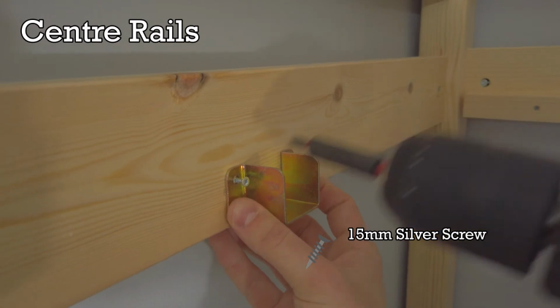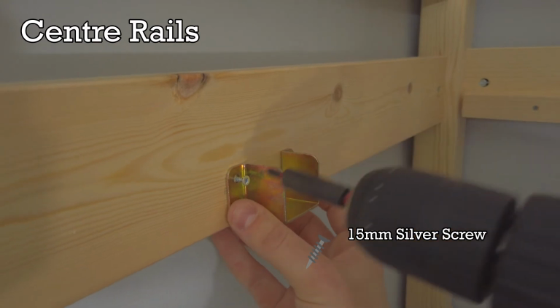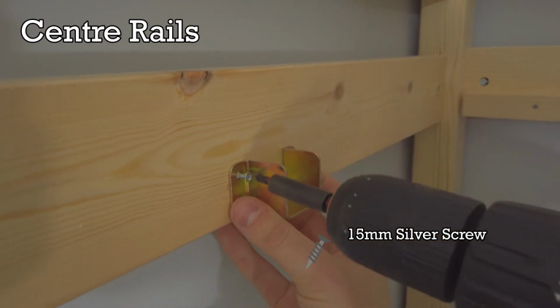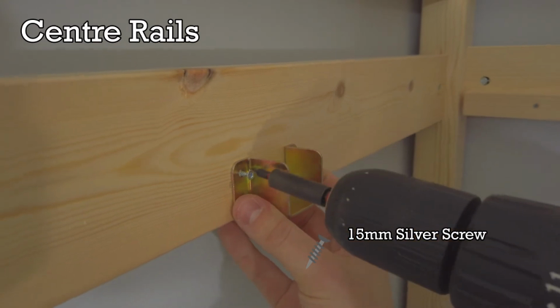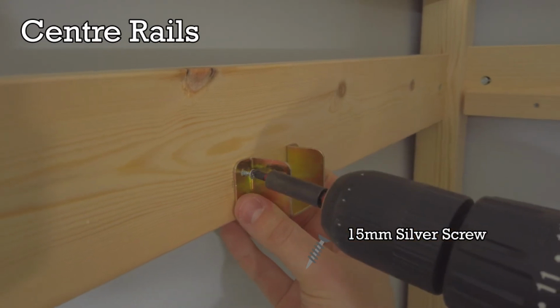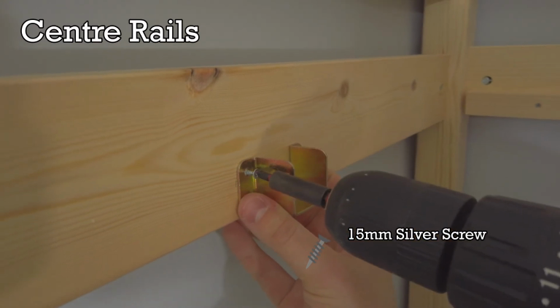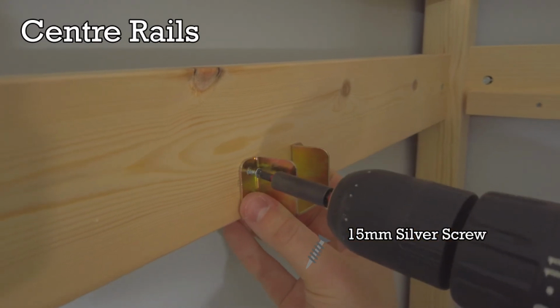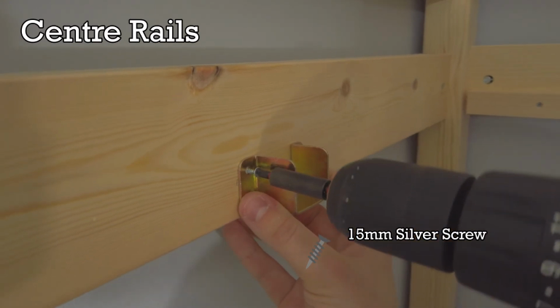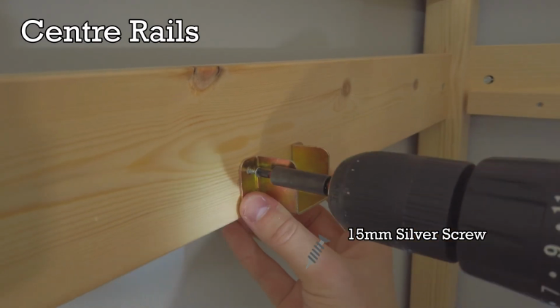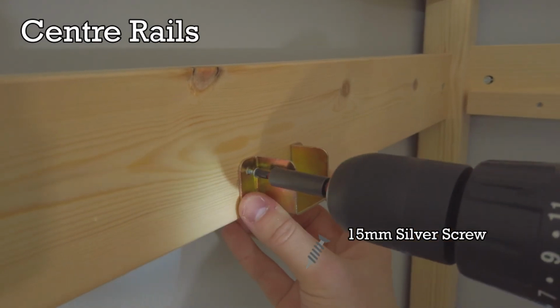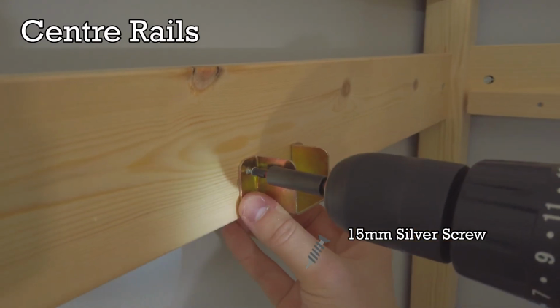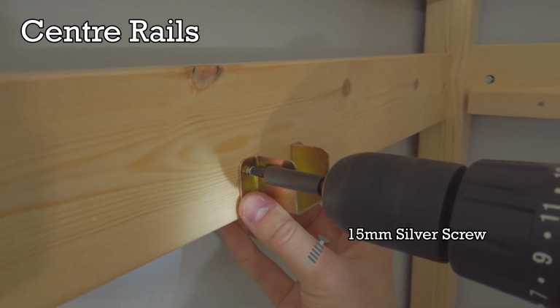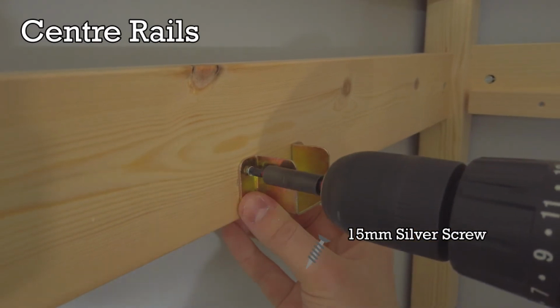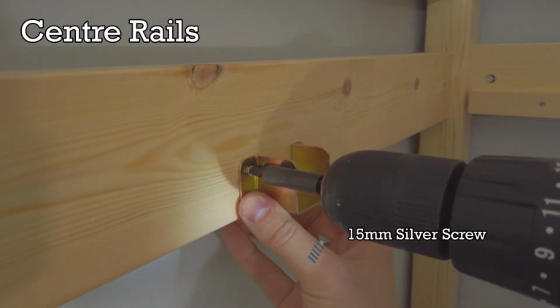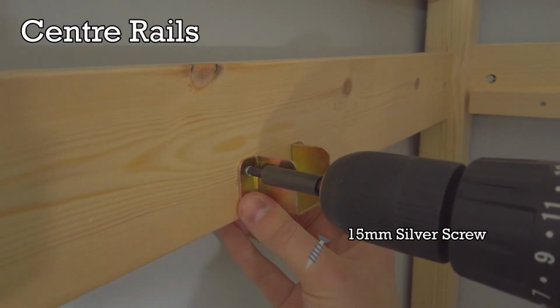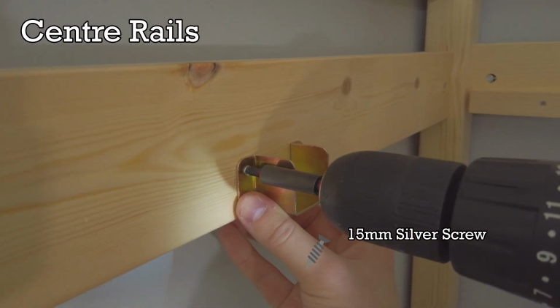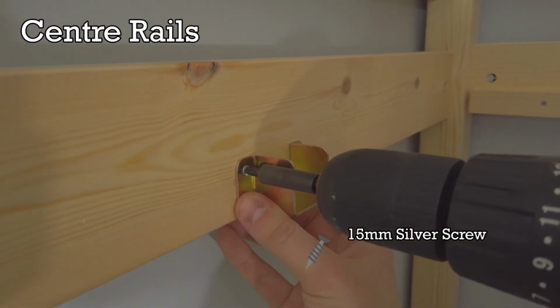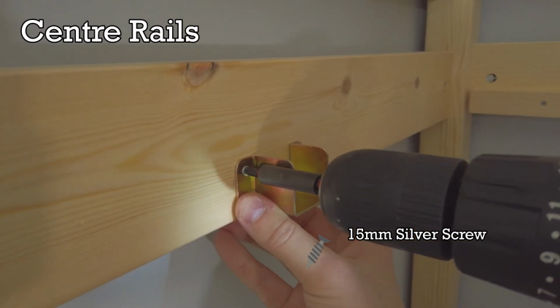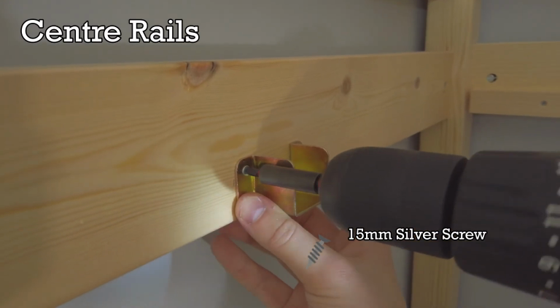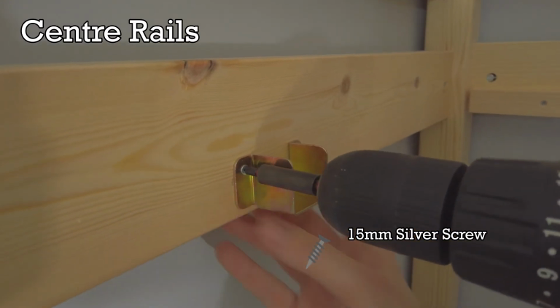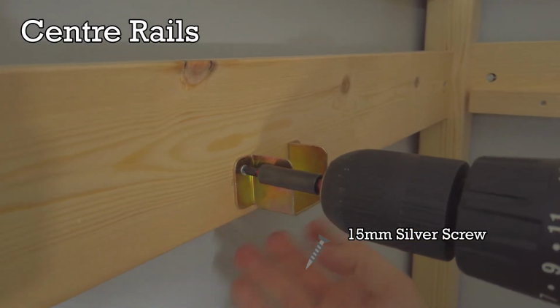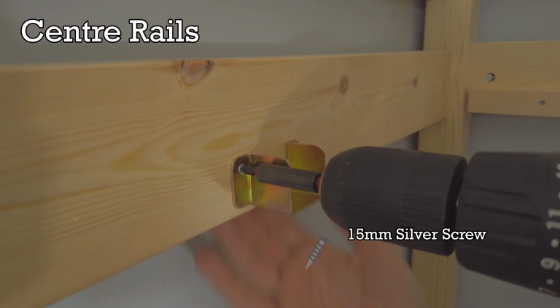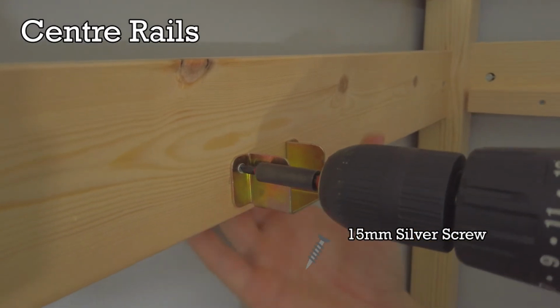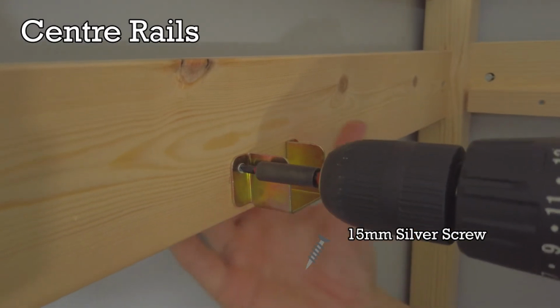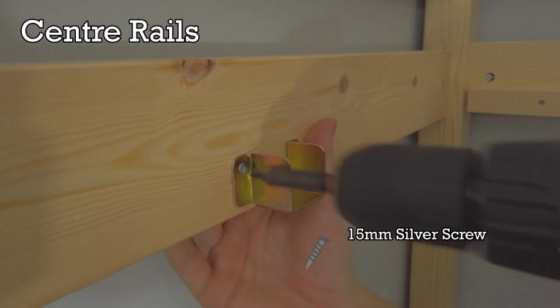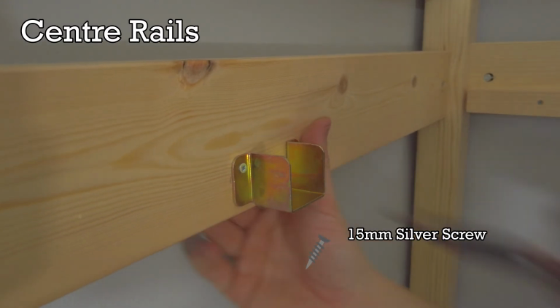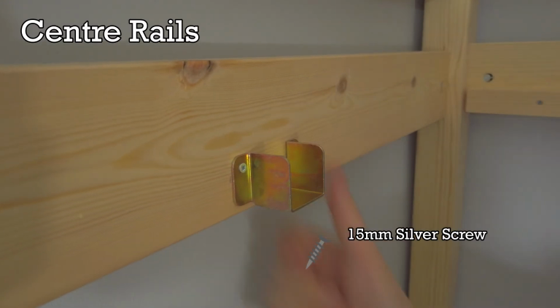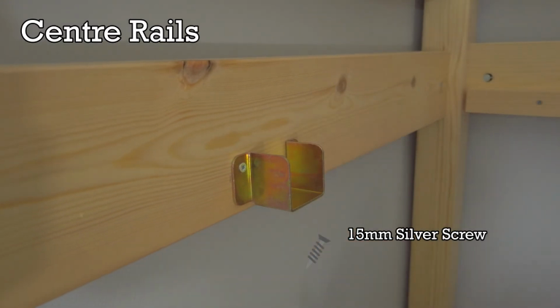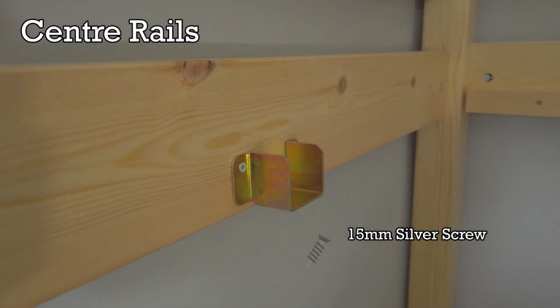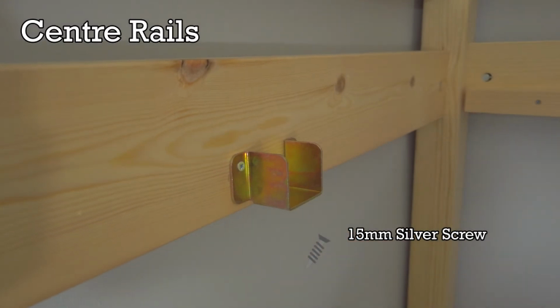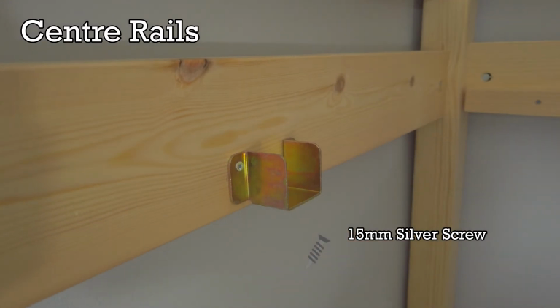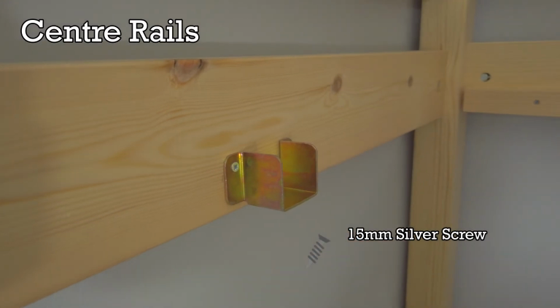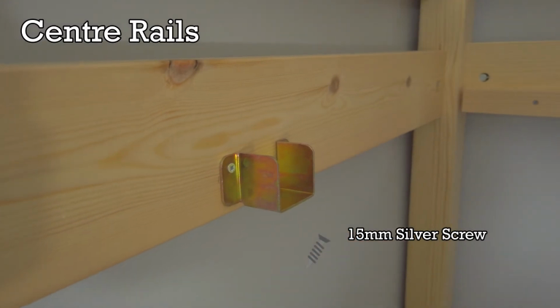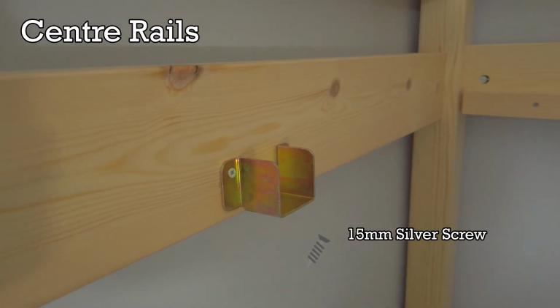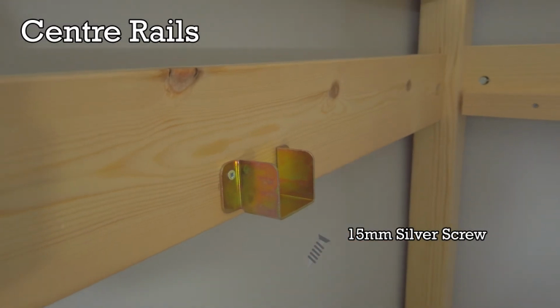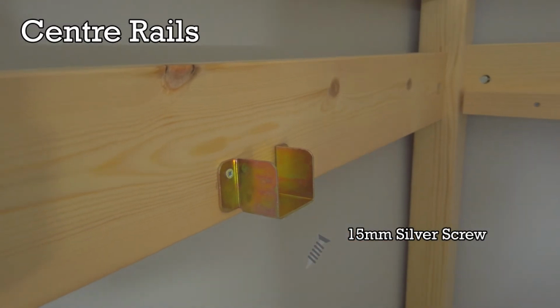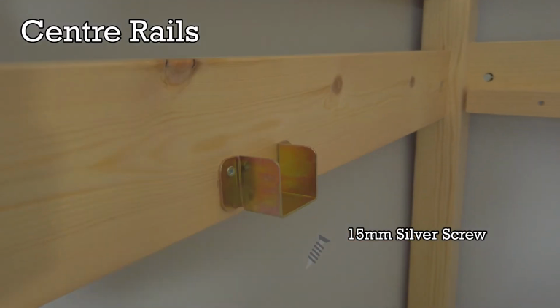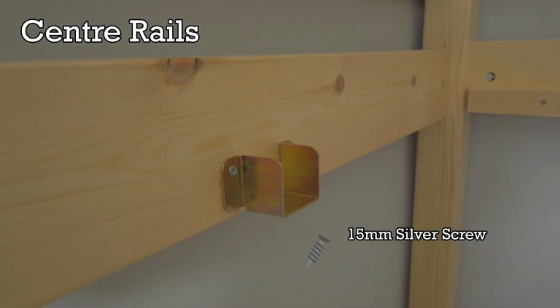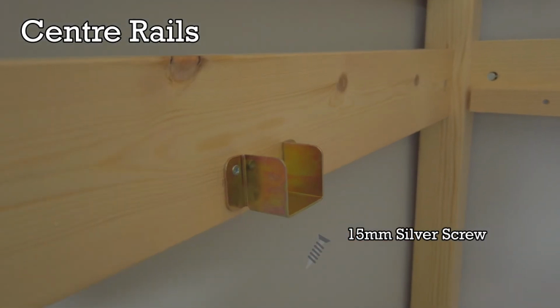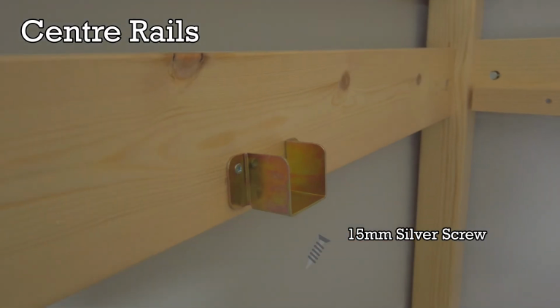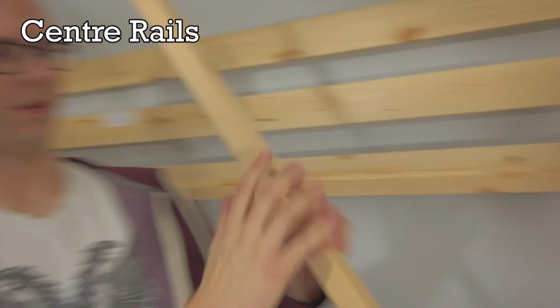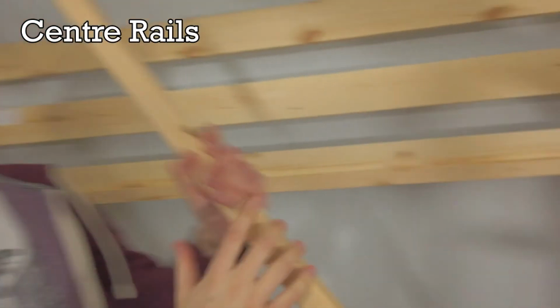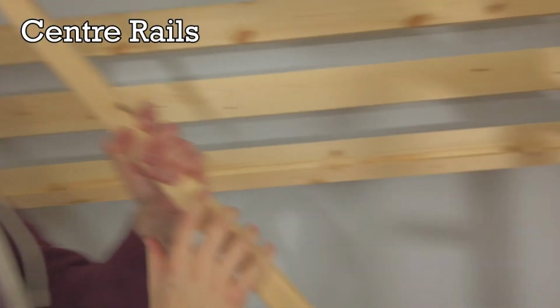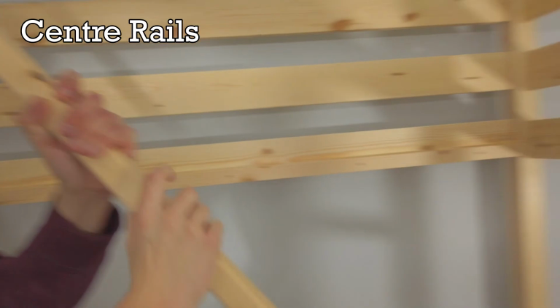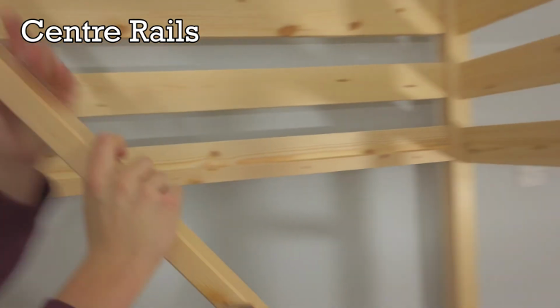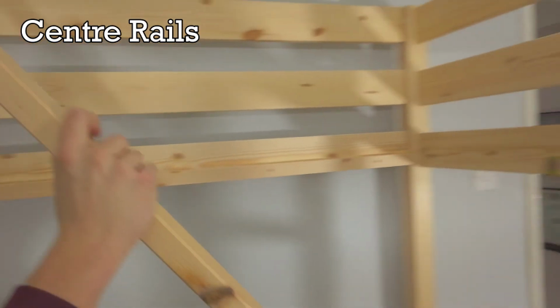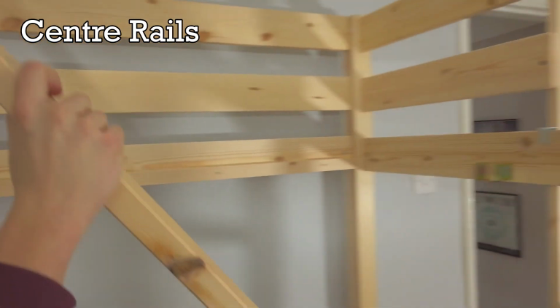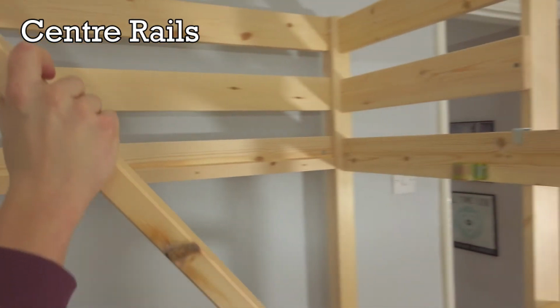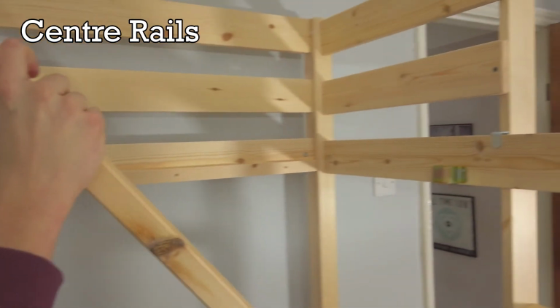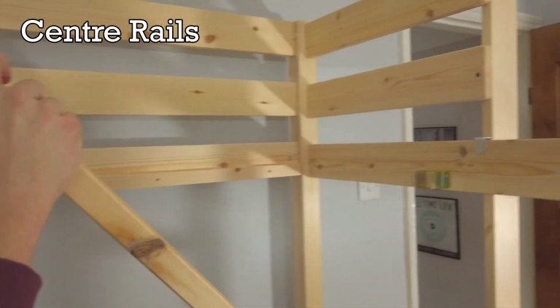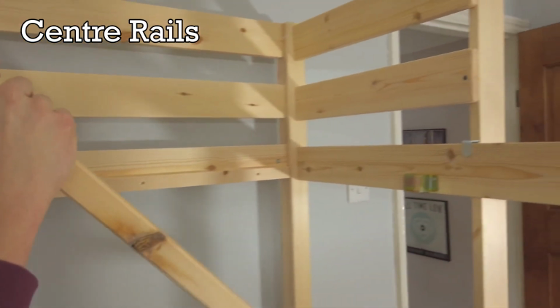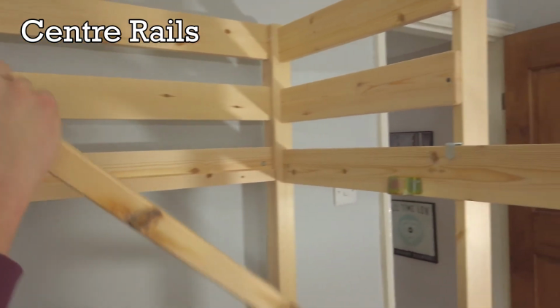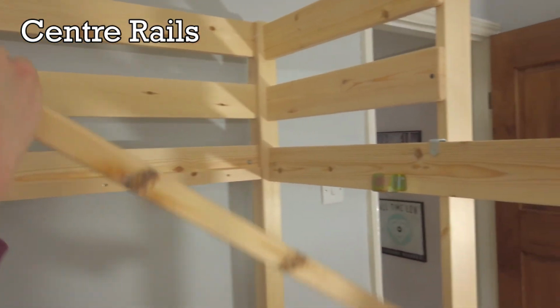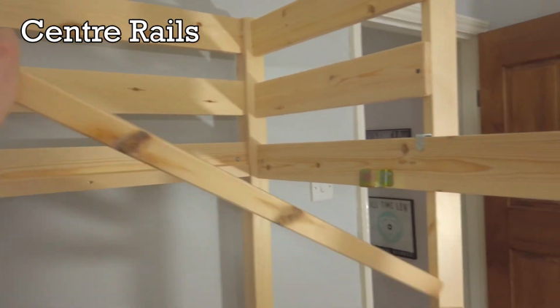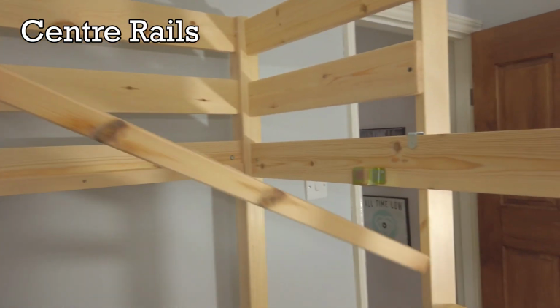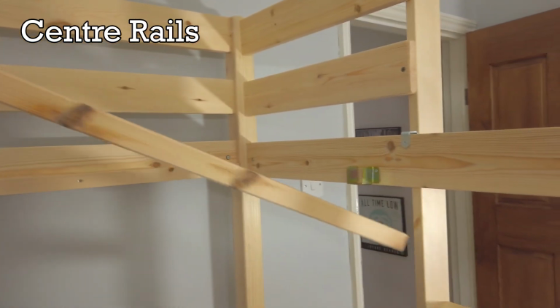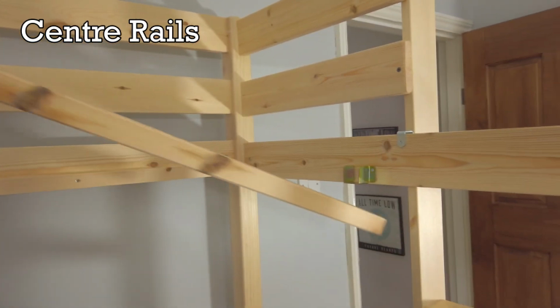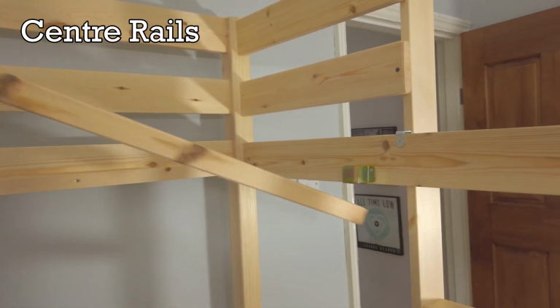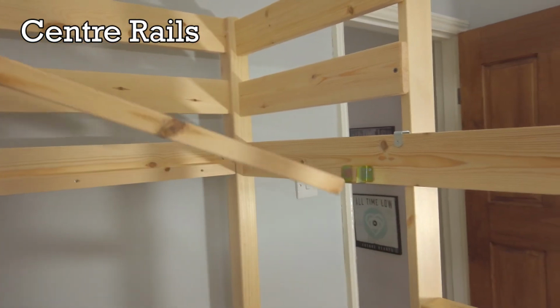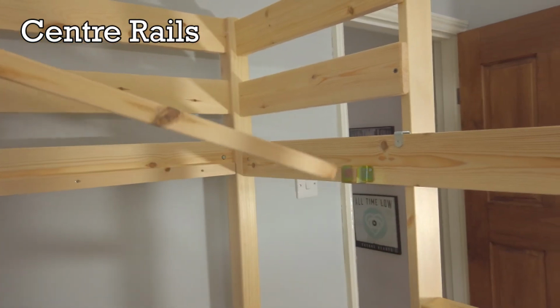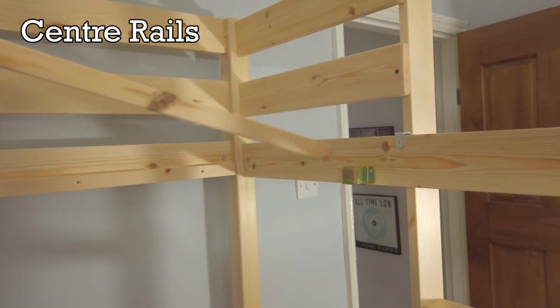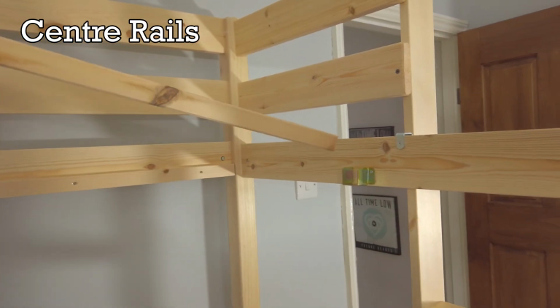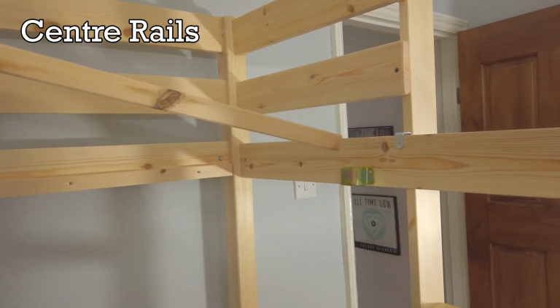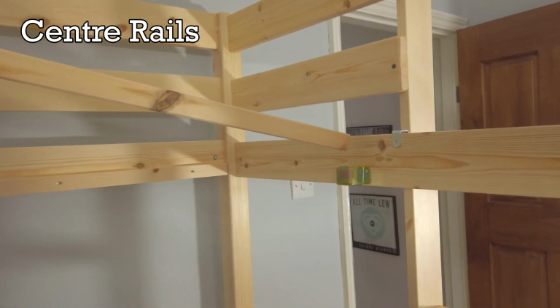Repeat to attach the rest of the gold brackets. Once done, place the center rails into the brackets.